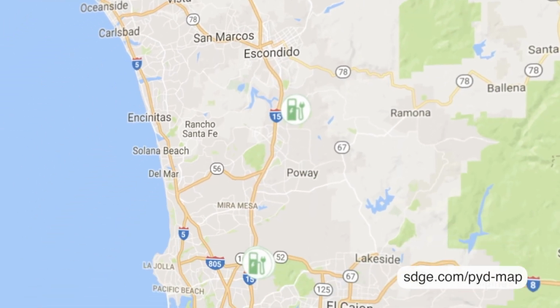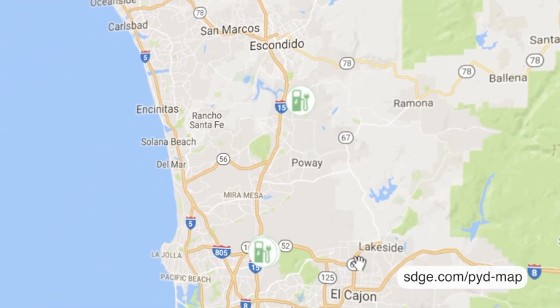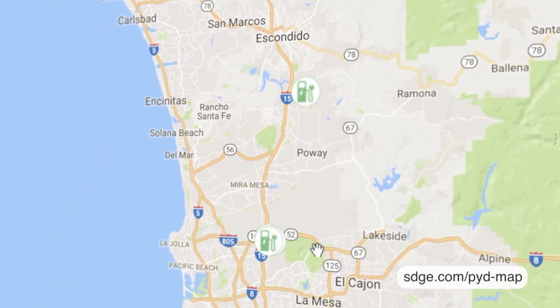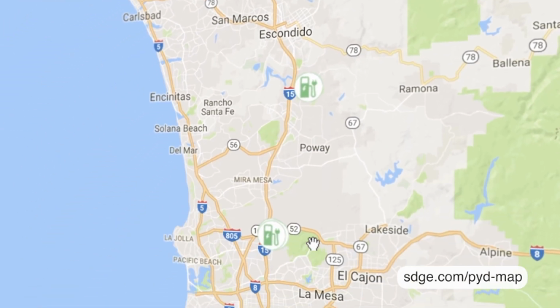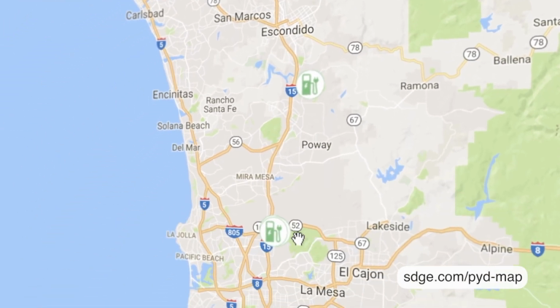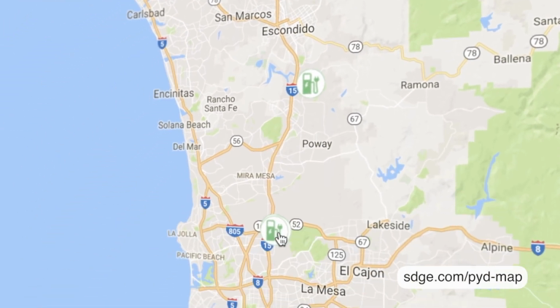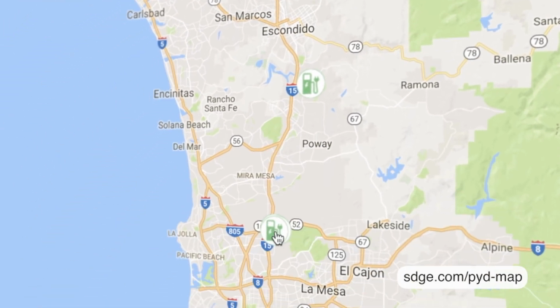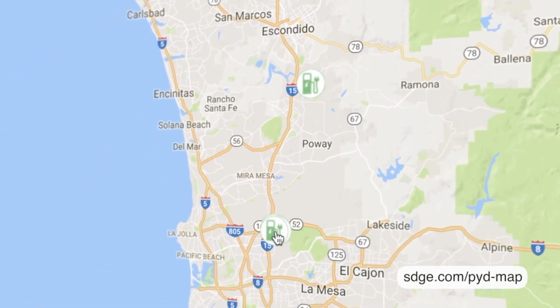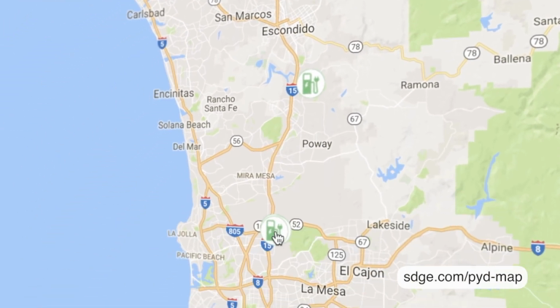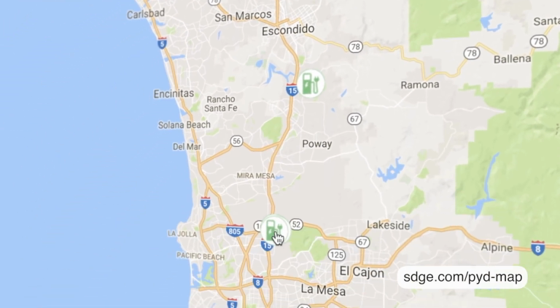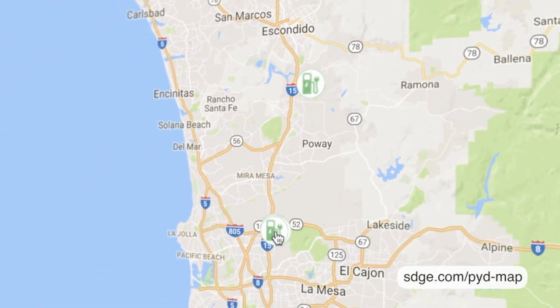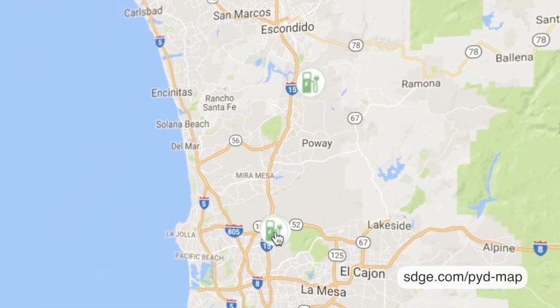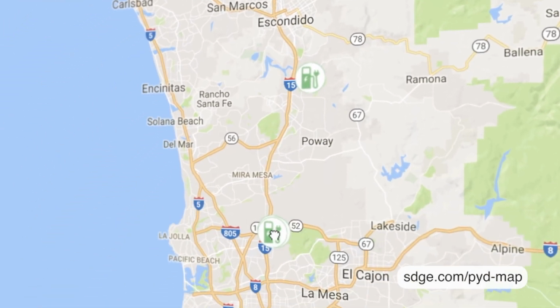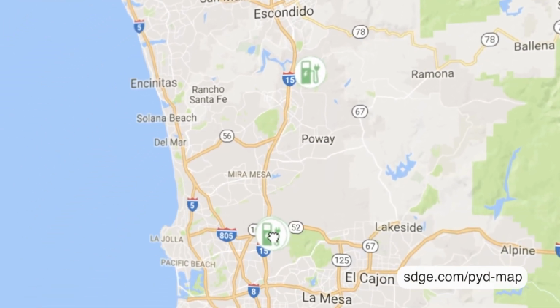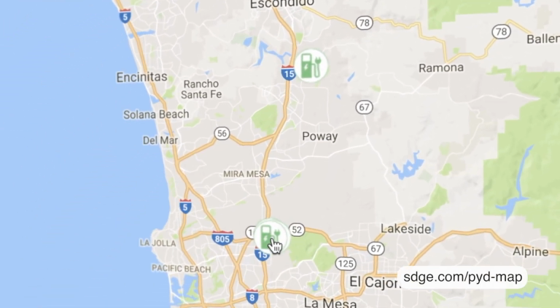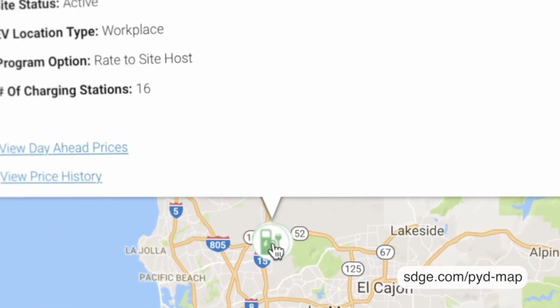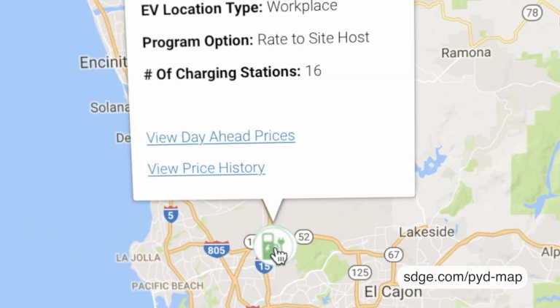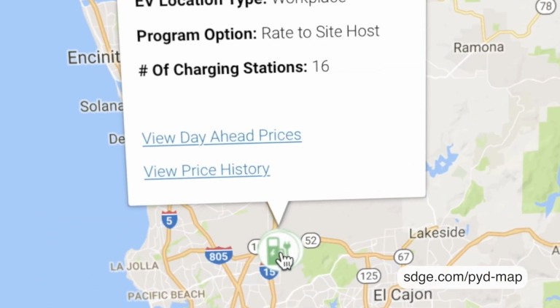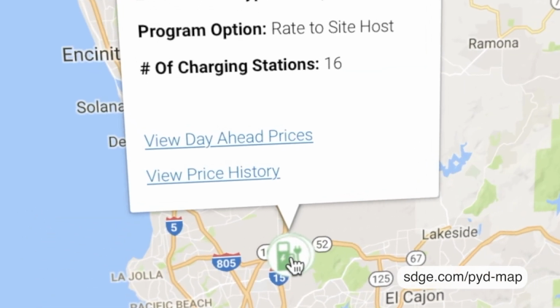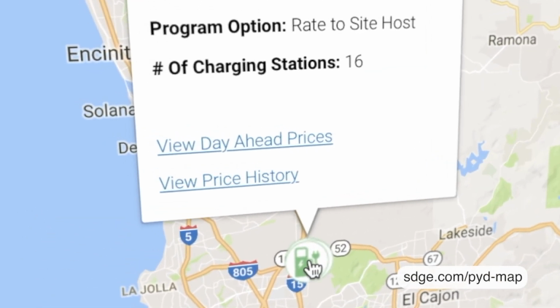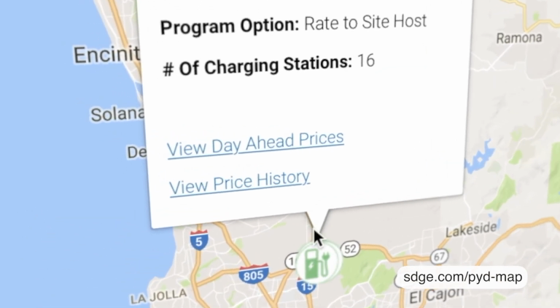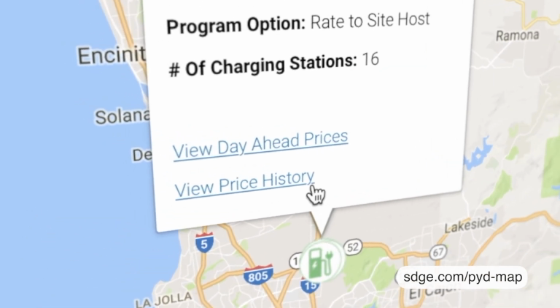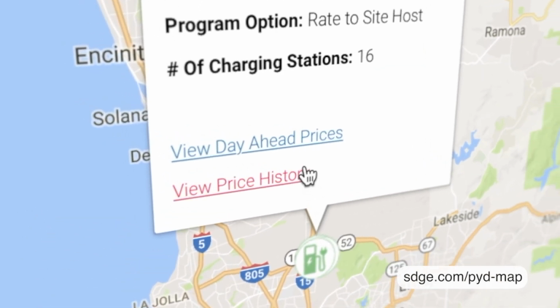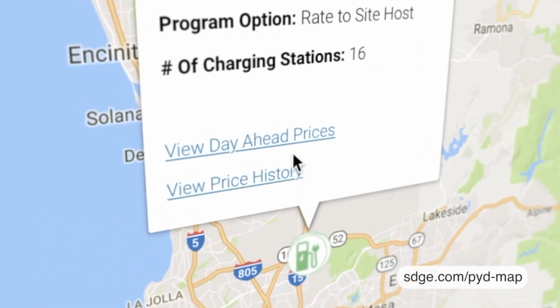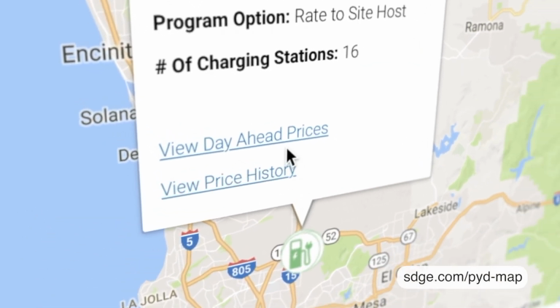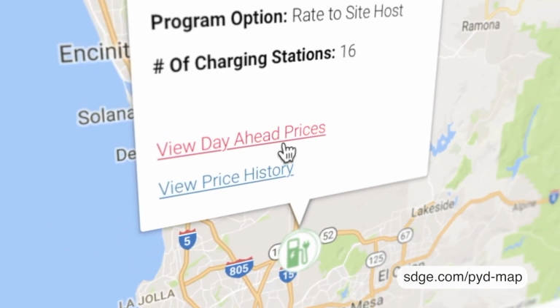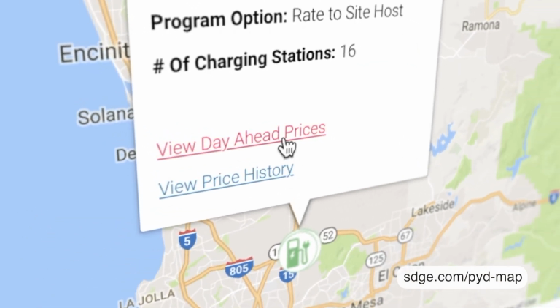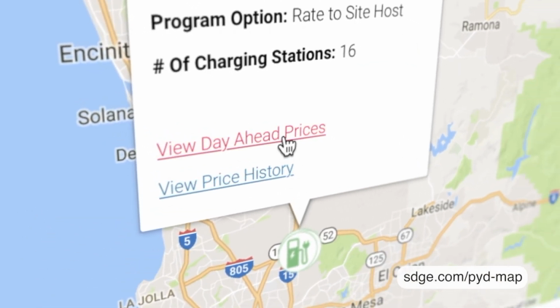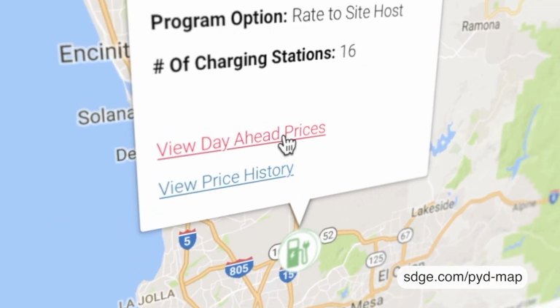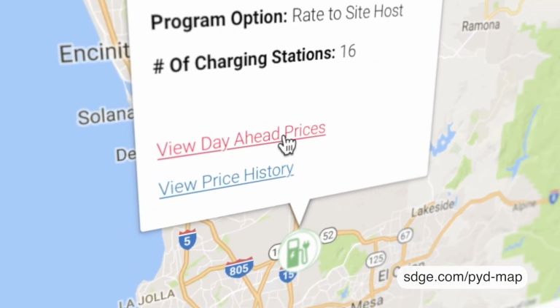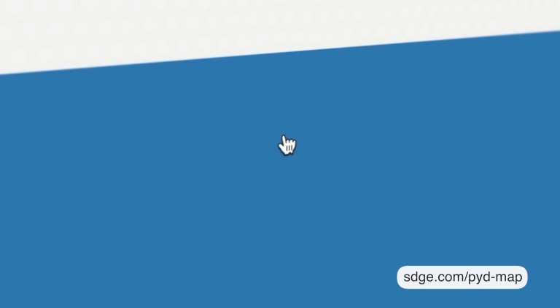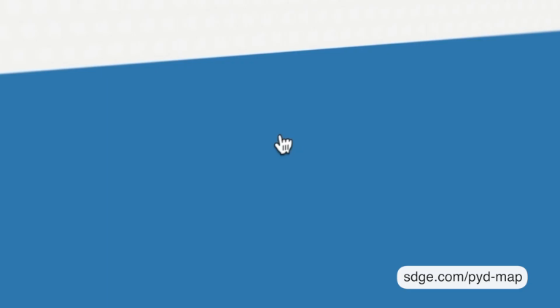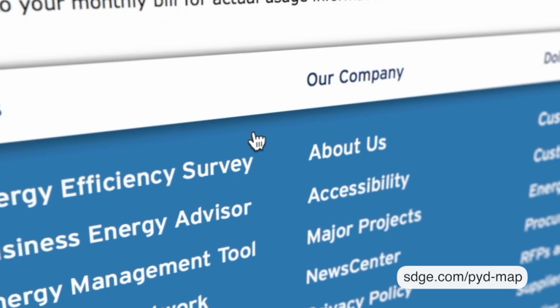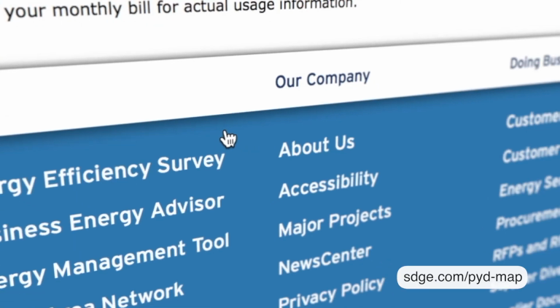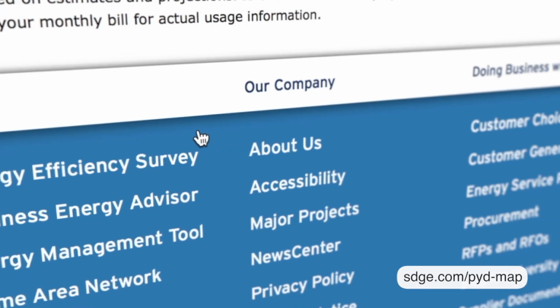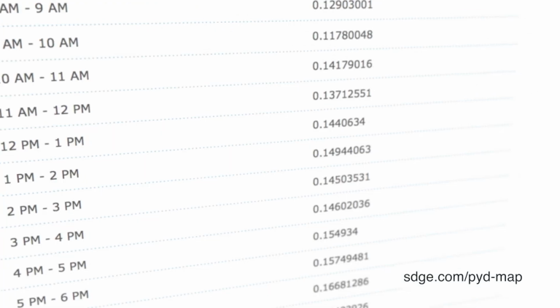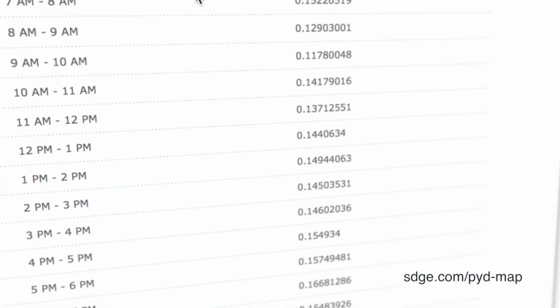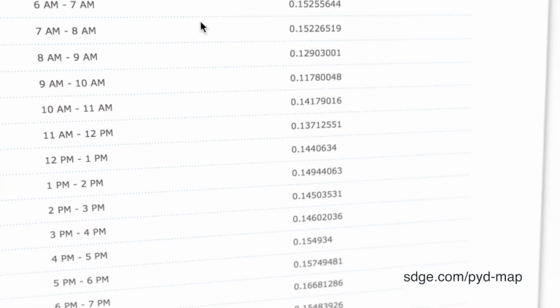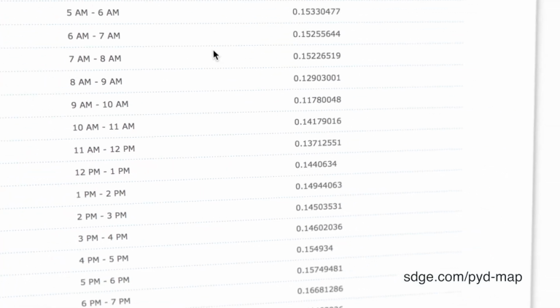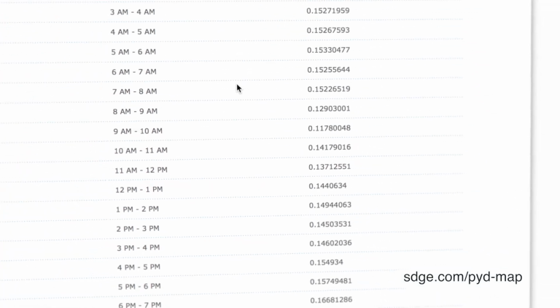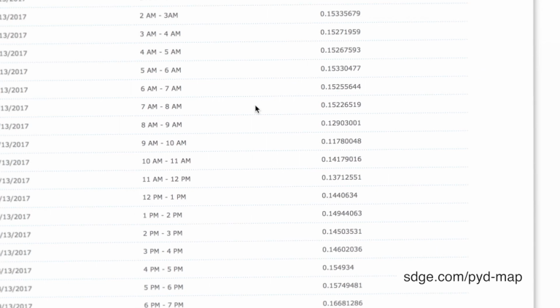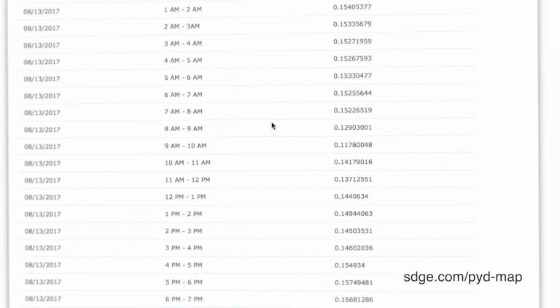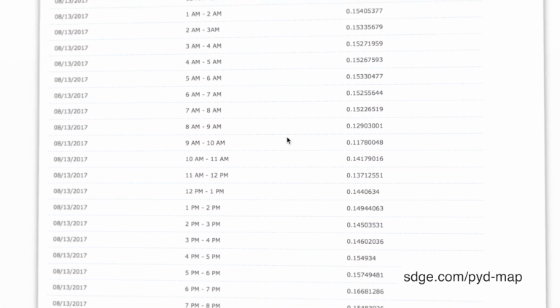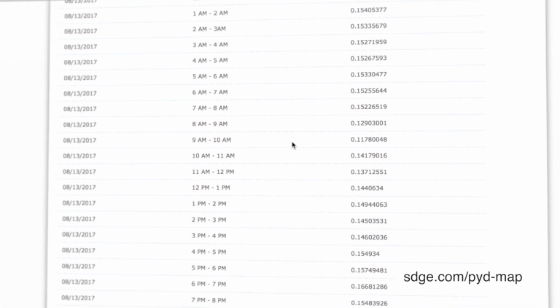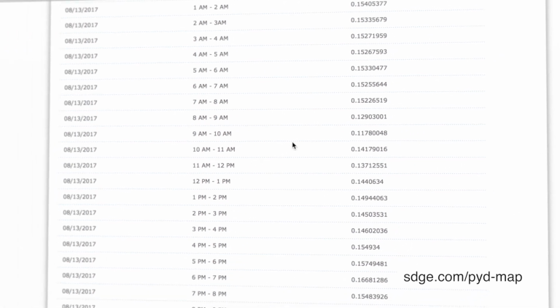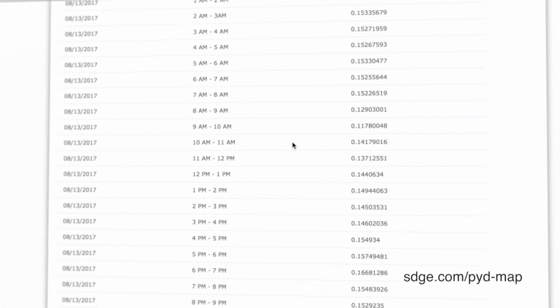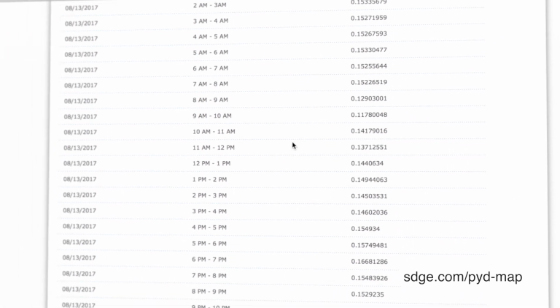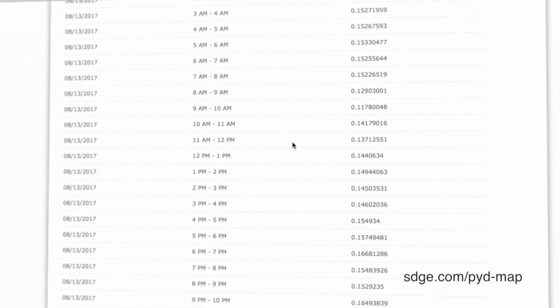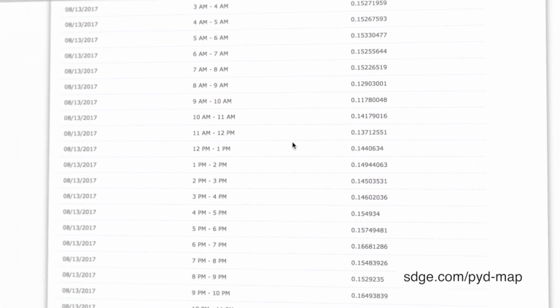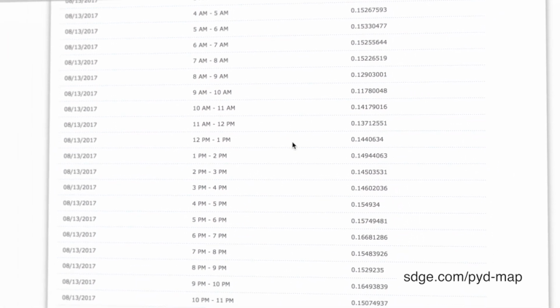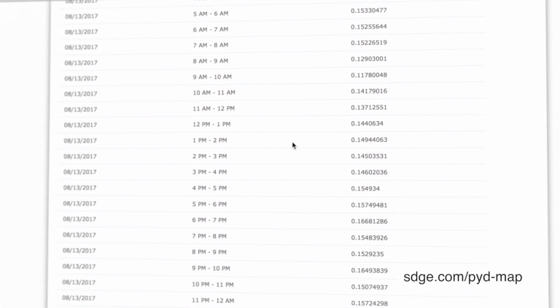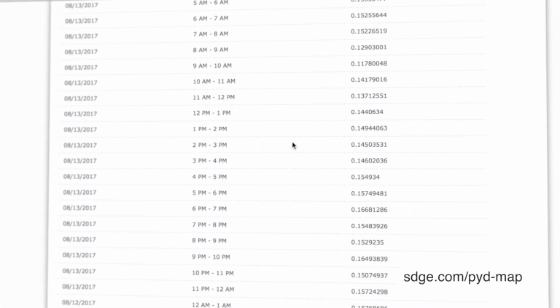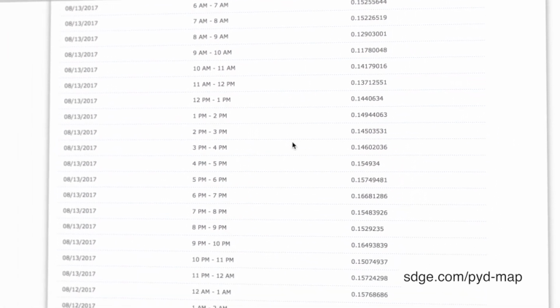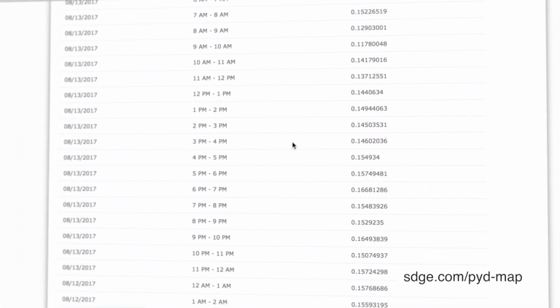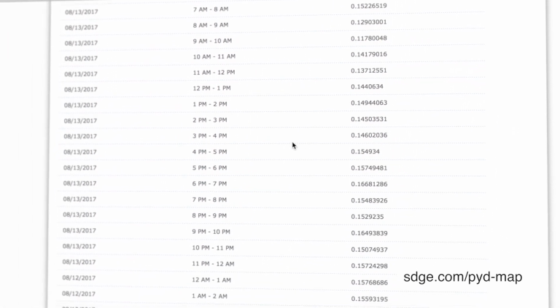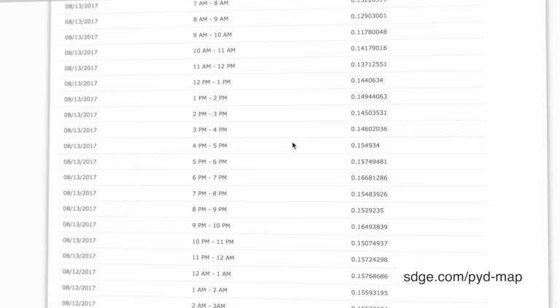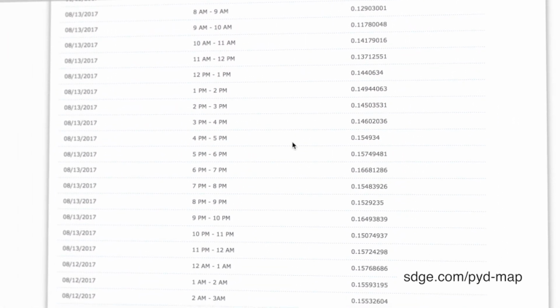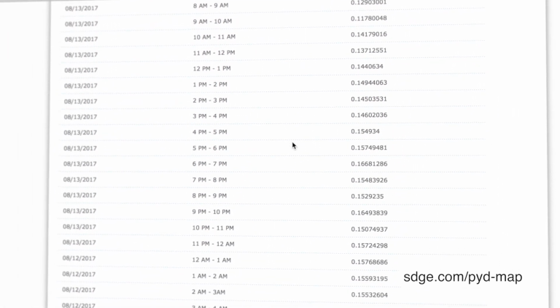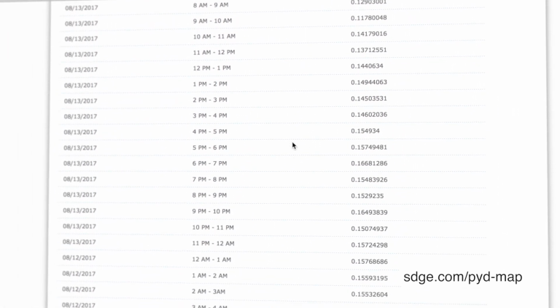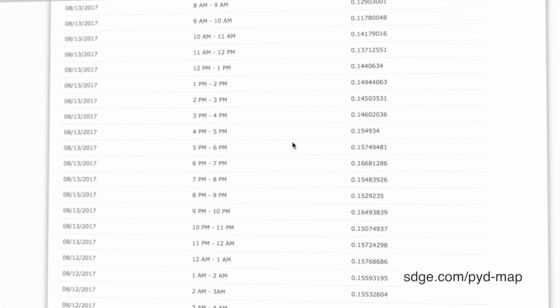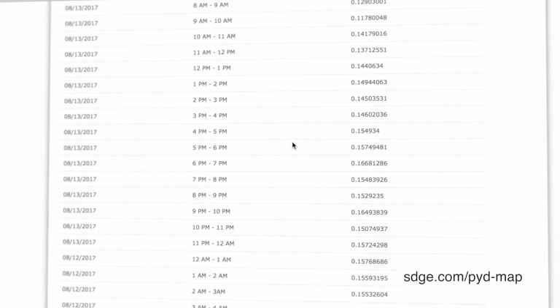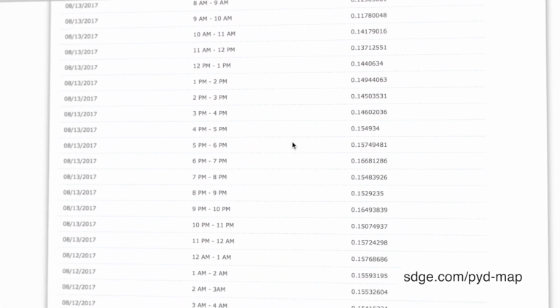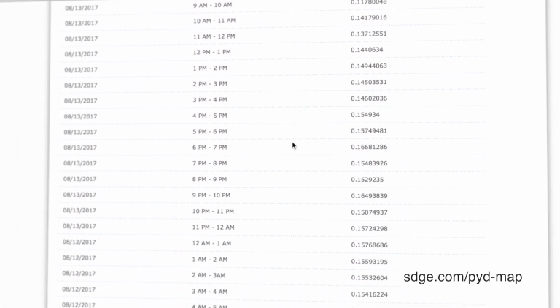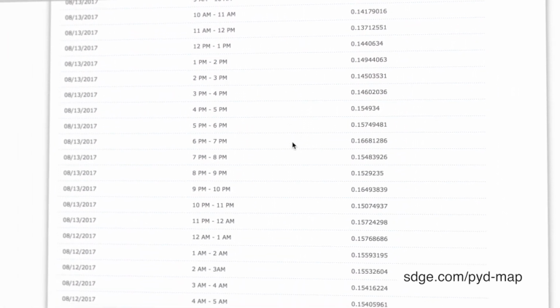Select your site location and choose 'View Day Ahead Prices.' From there you will see what the next day's pricing will be.